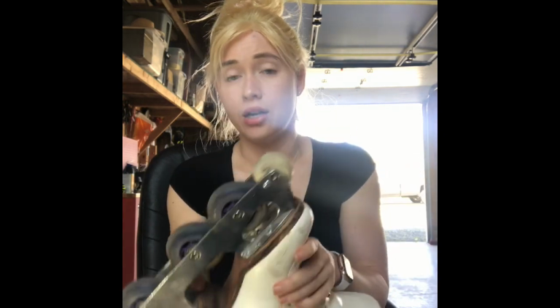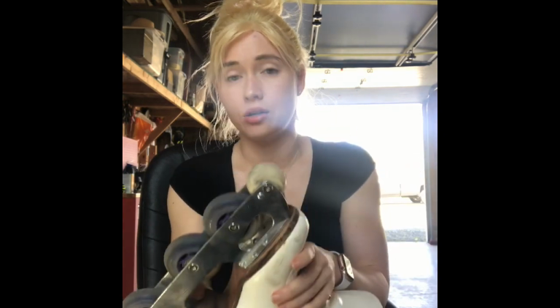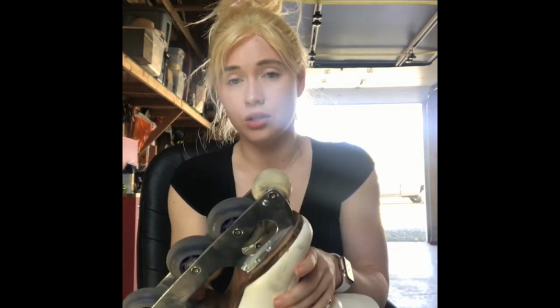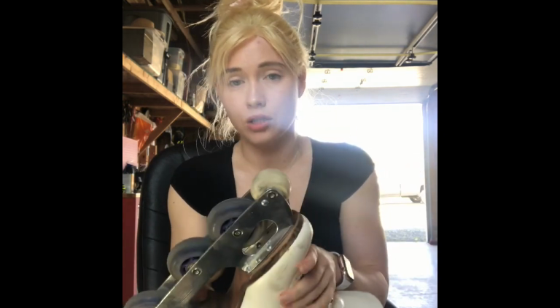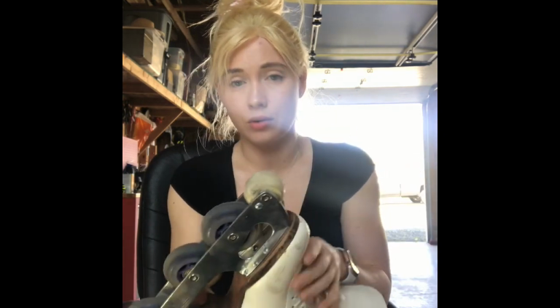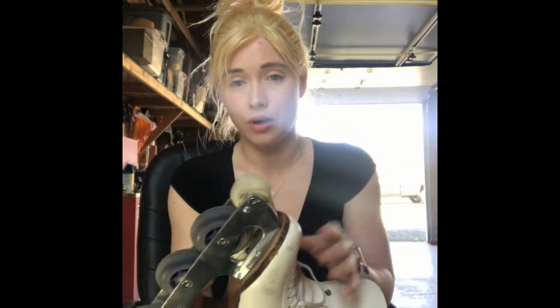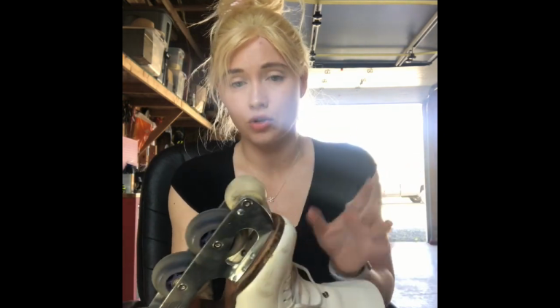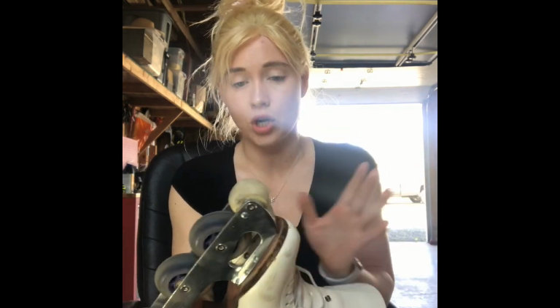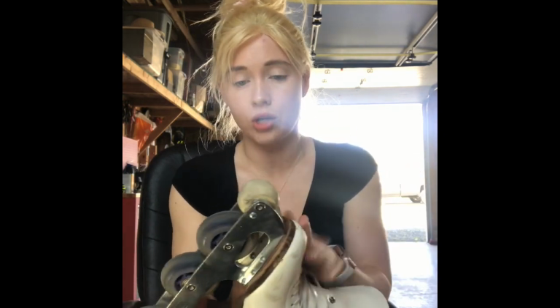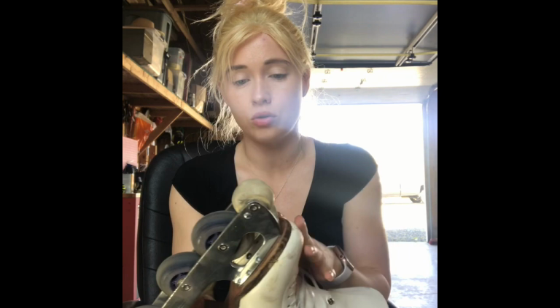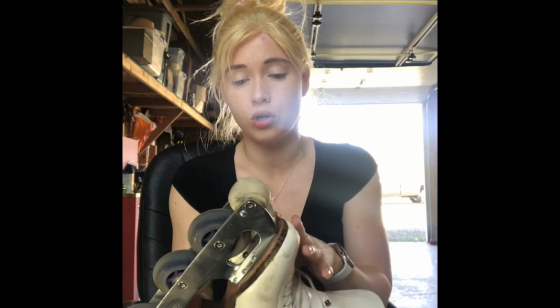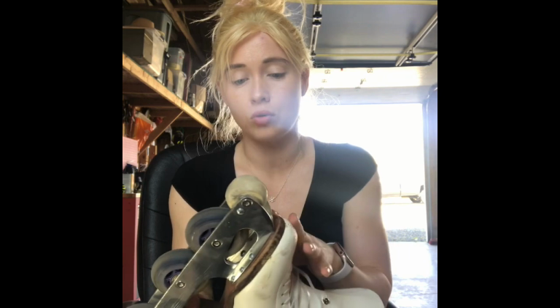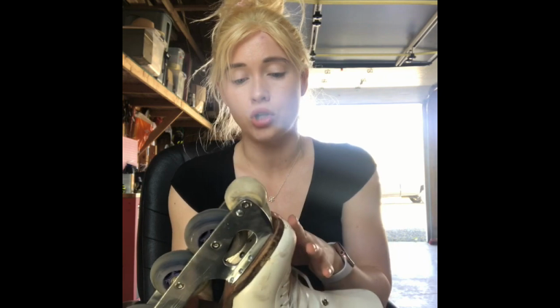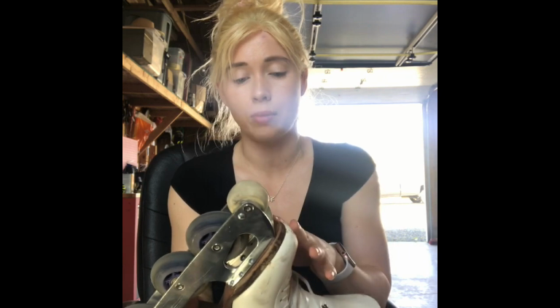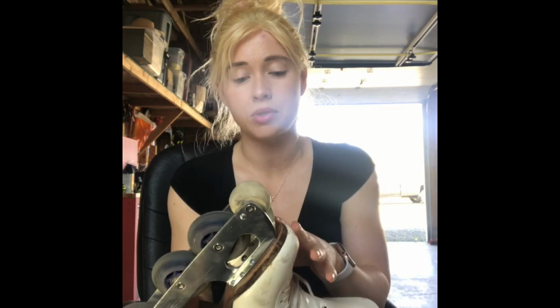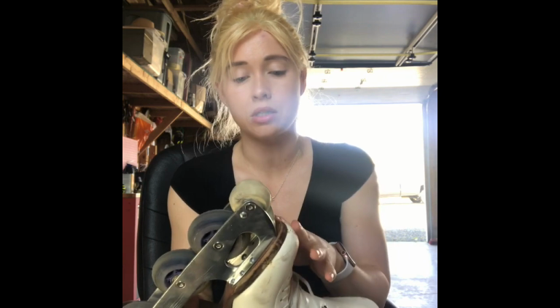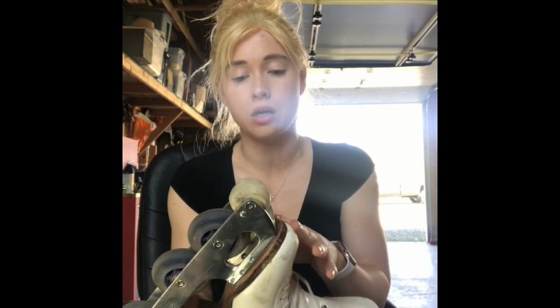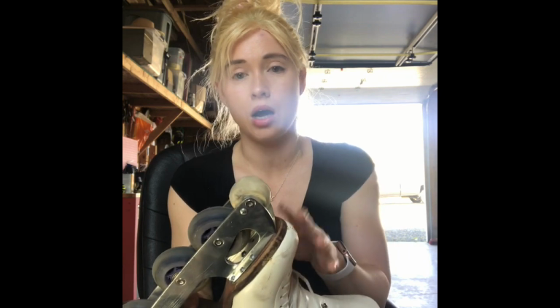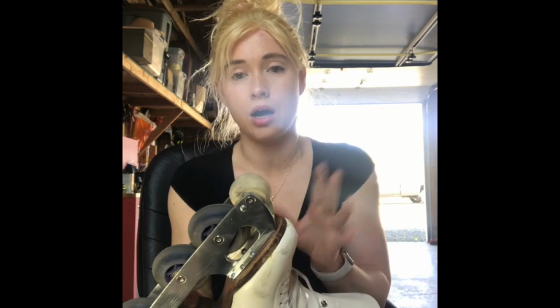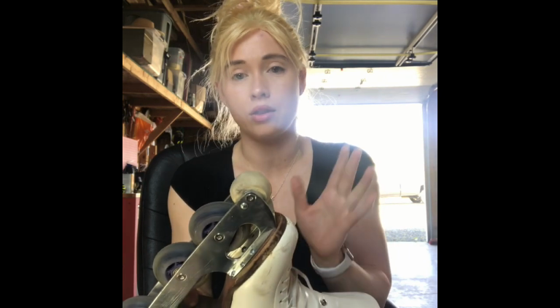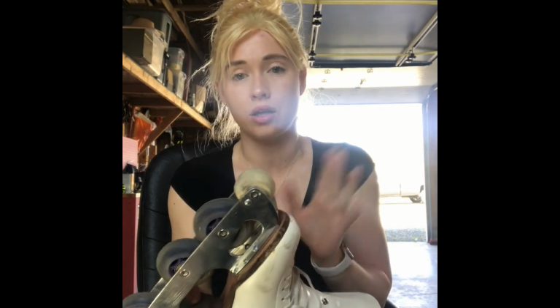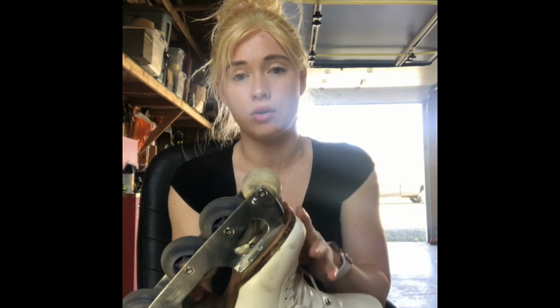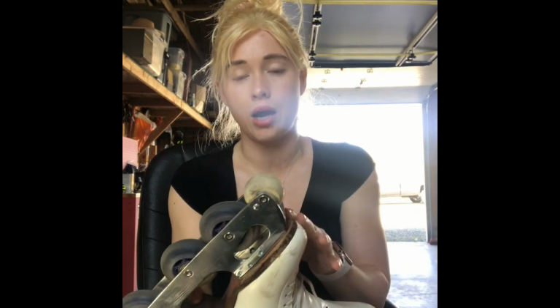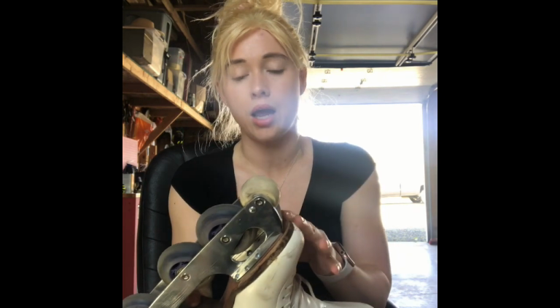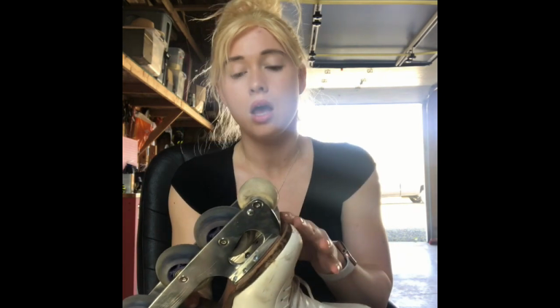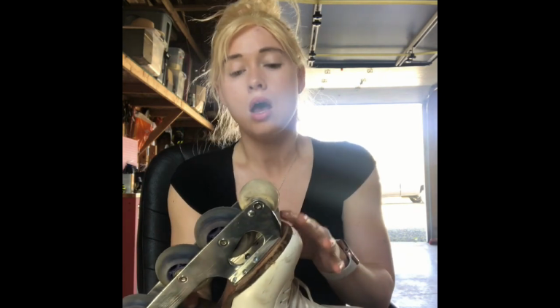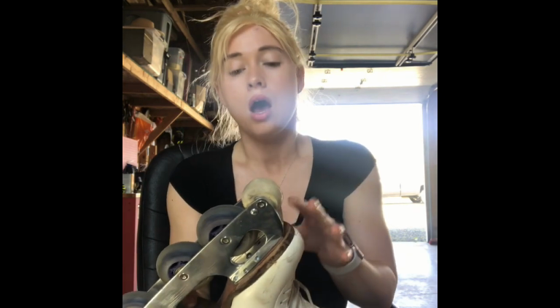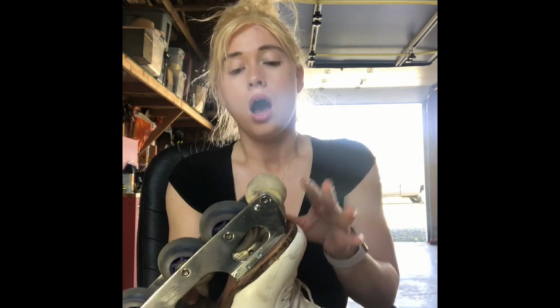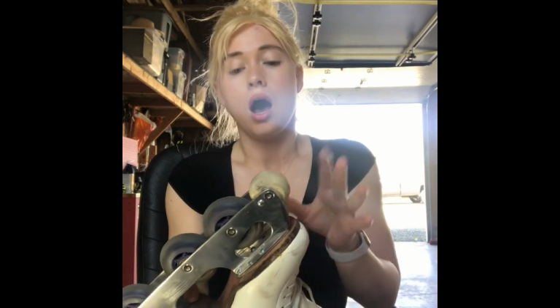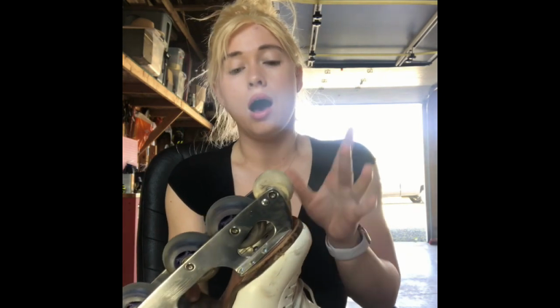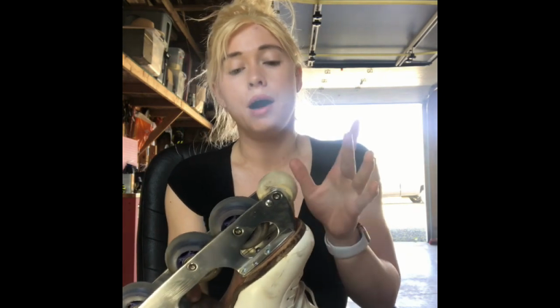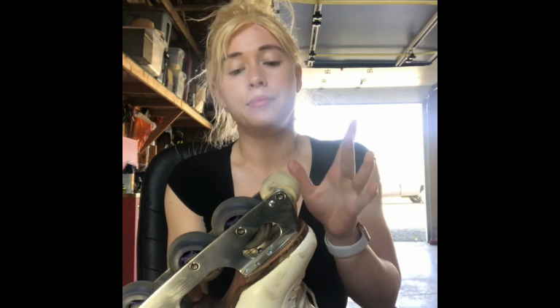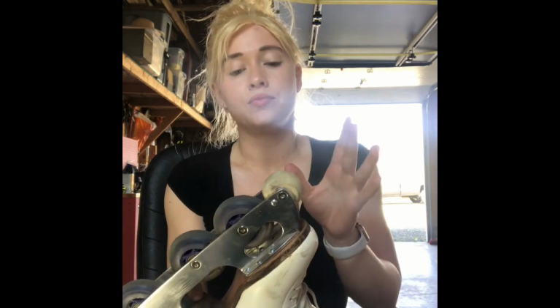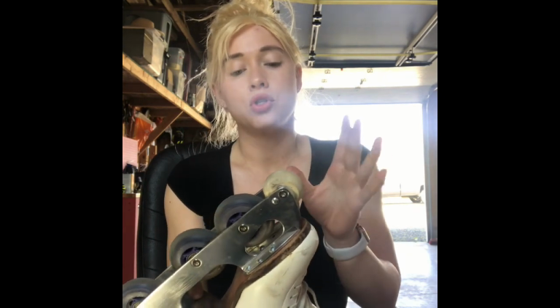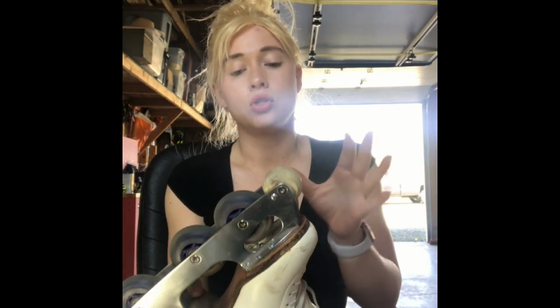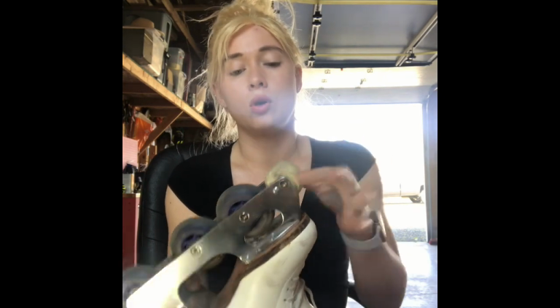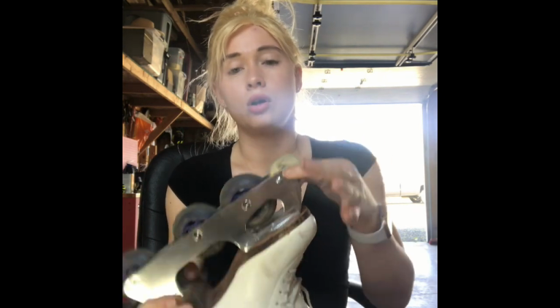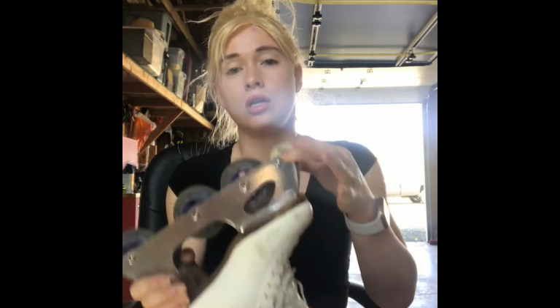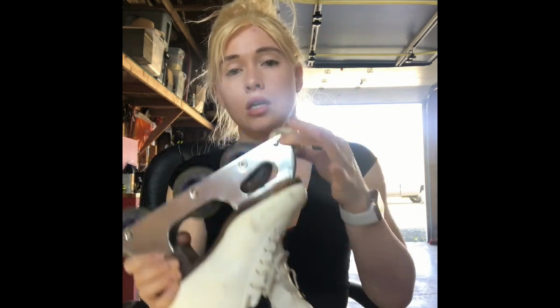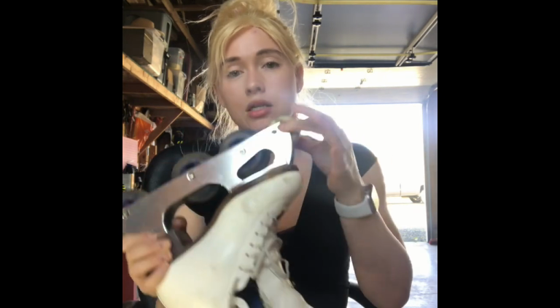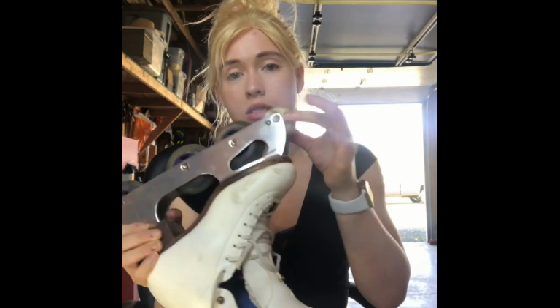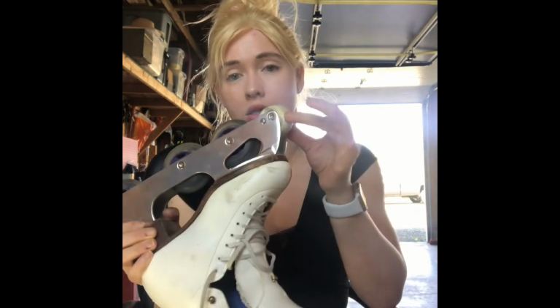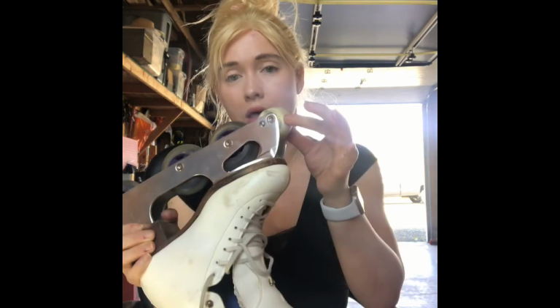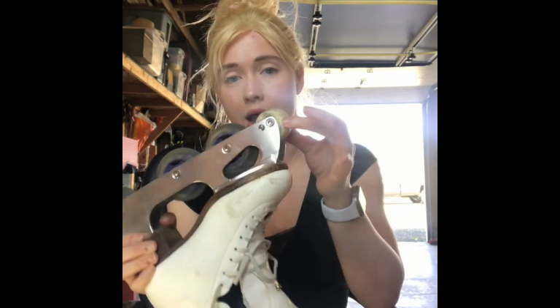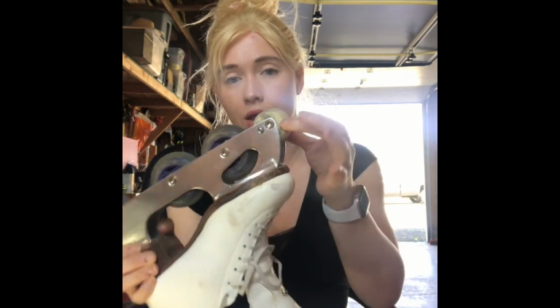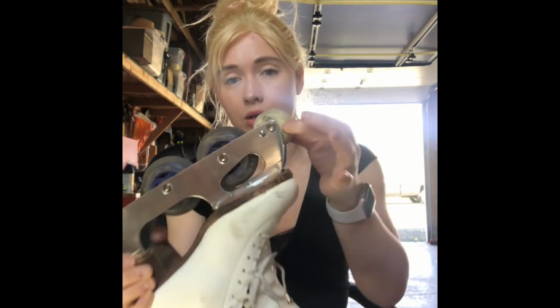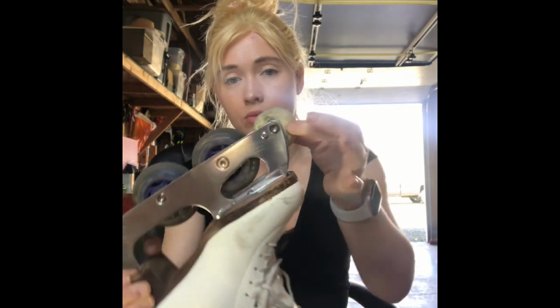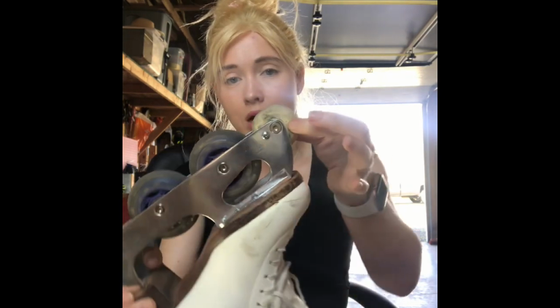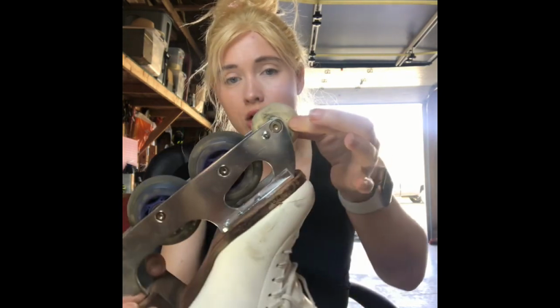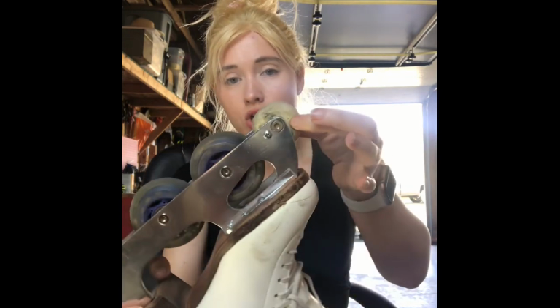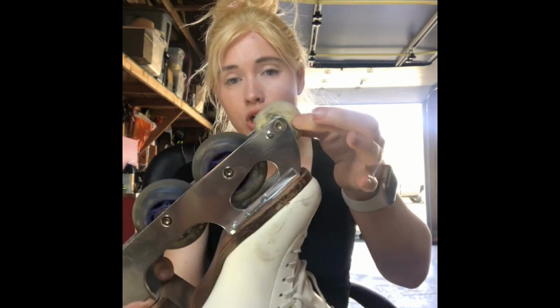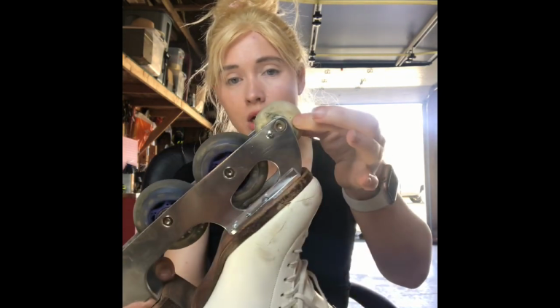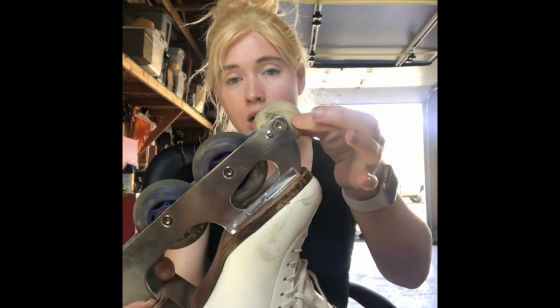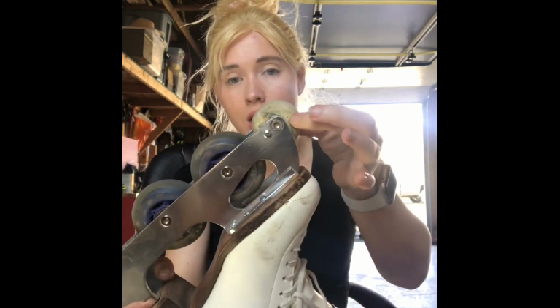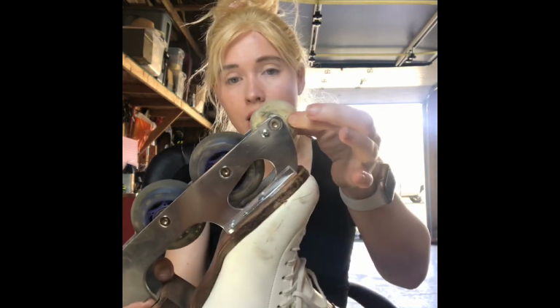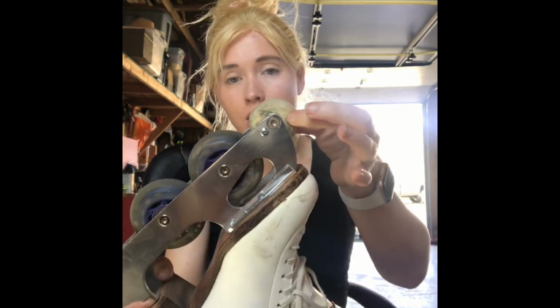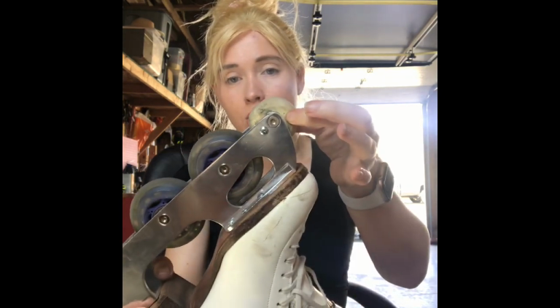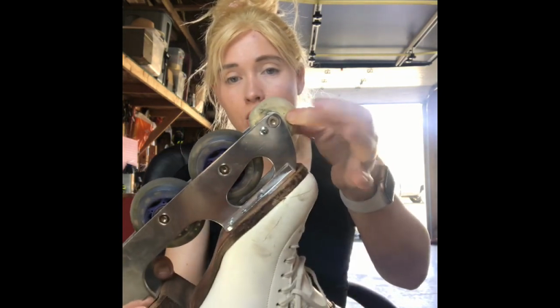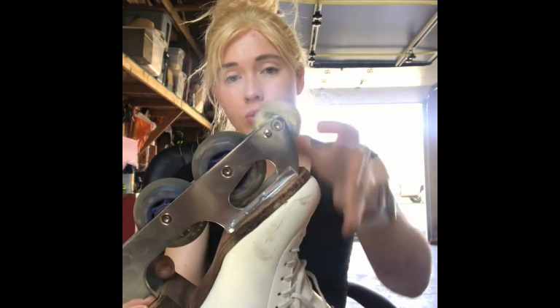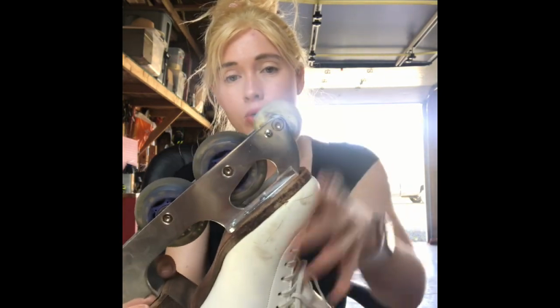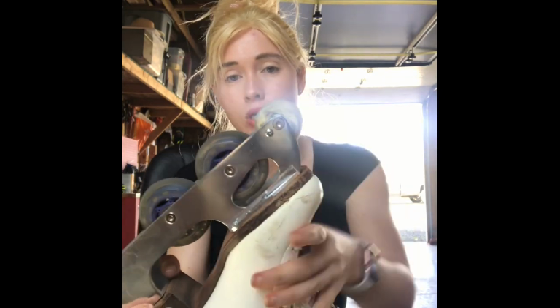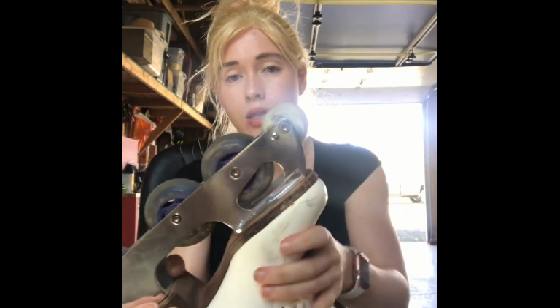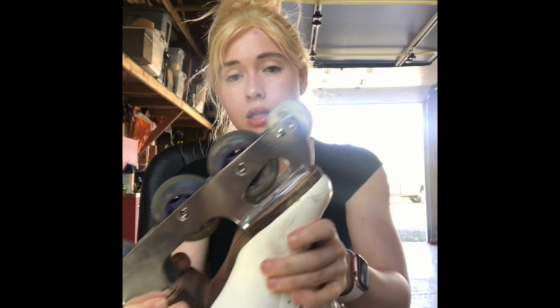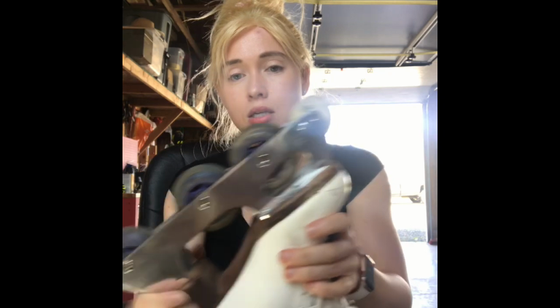I noticed it when I was trying to do toe jumps the other day. All you need is a little Allen wrench and then we're going to rotate these.